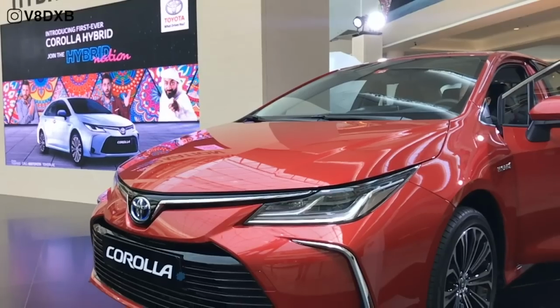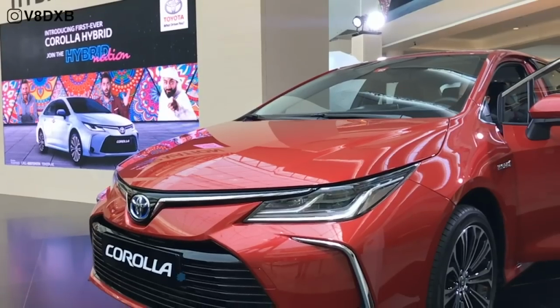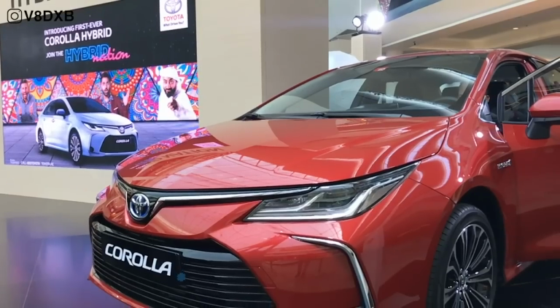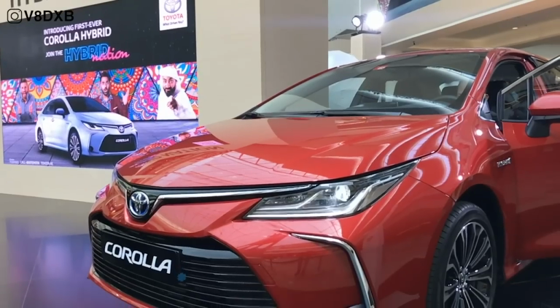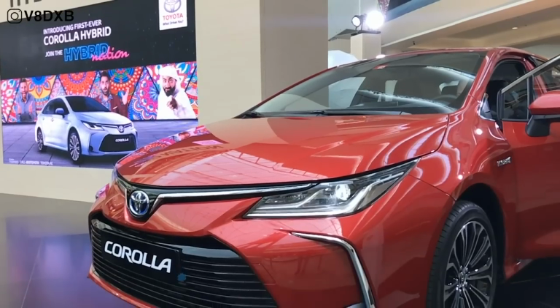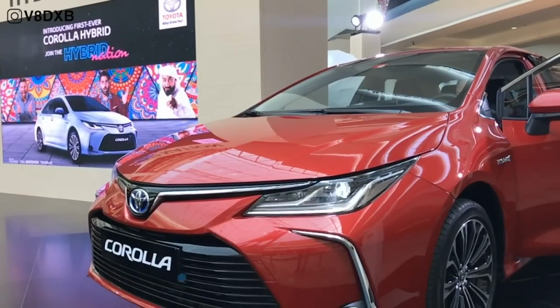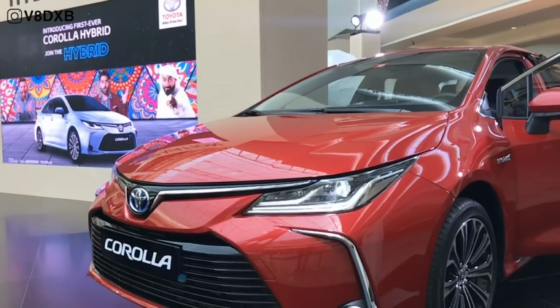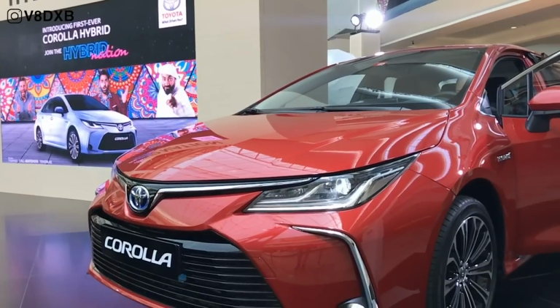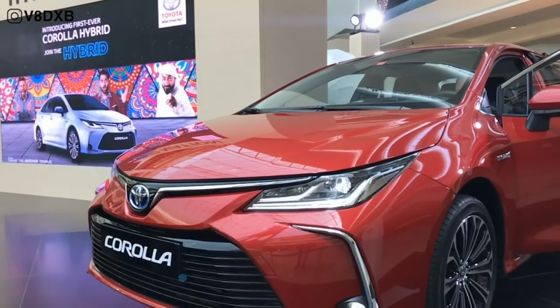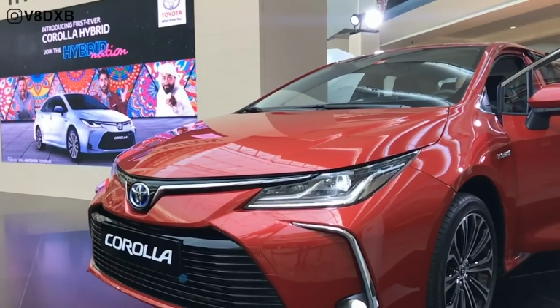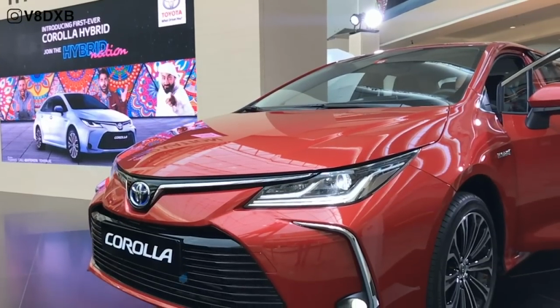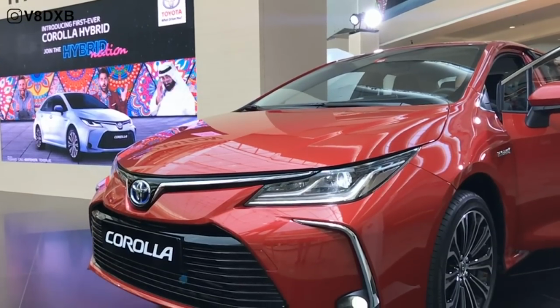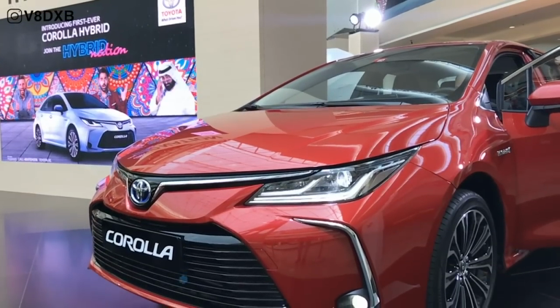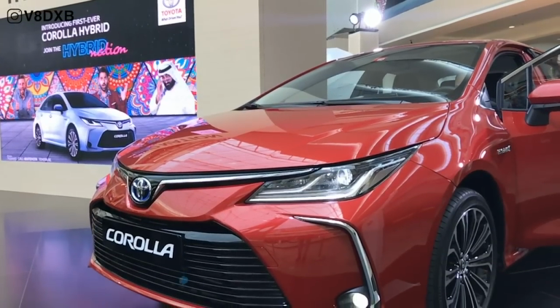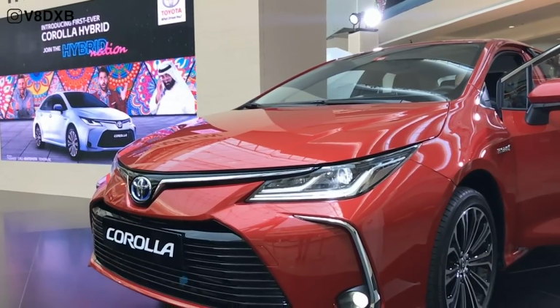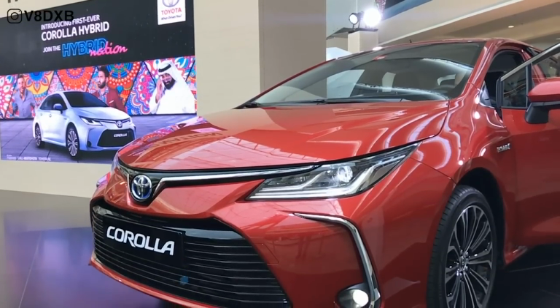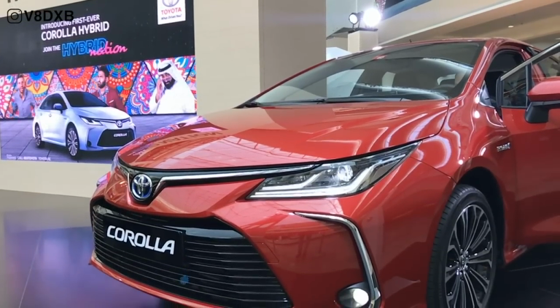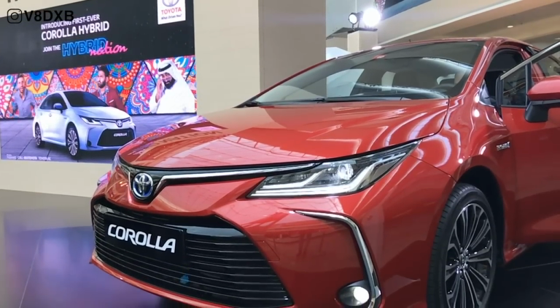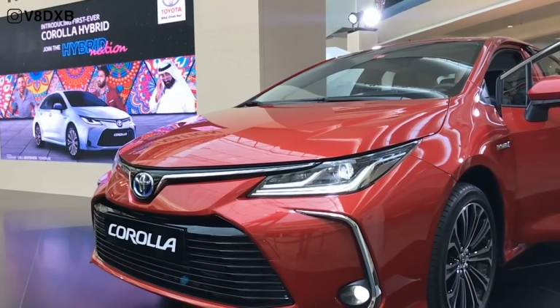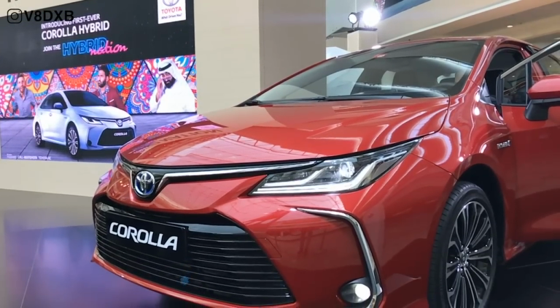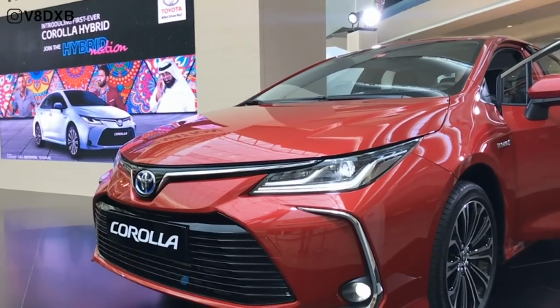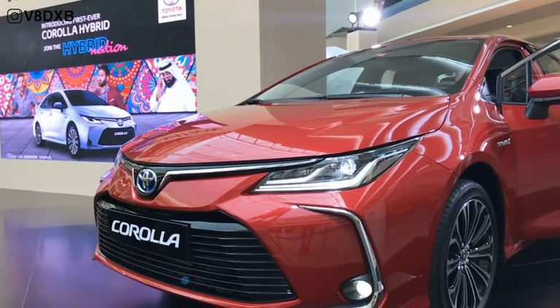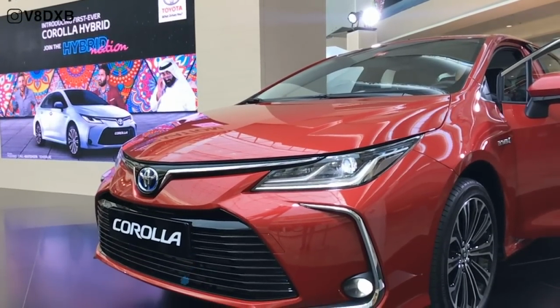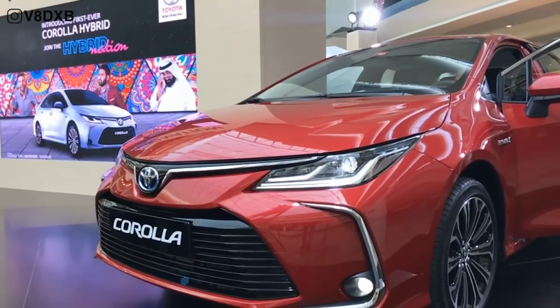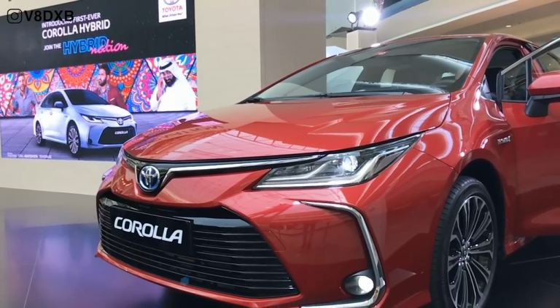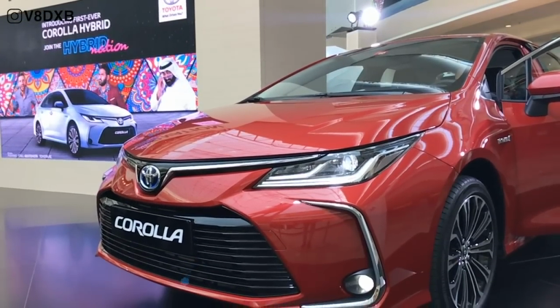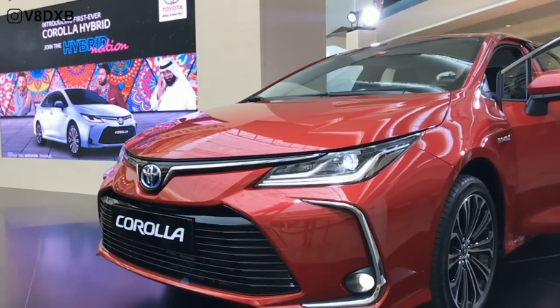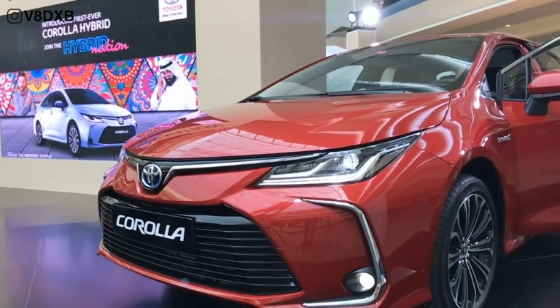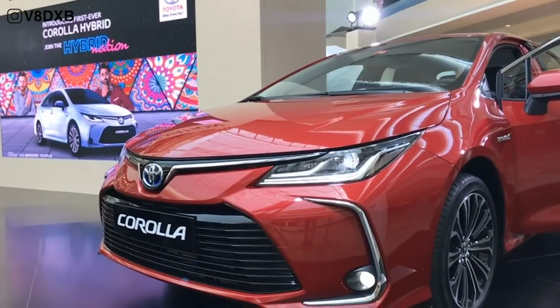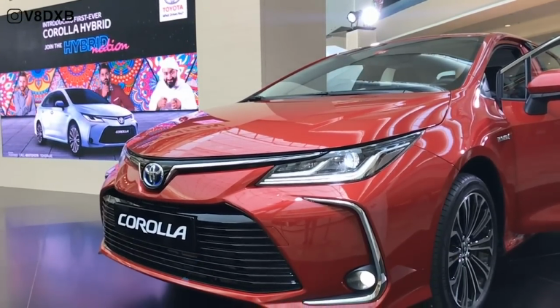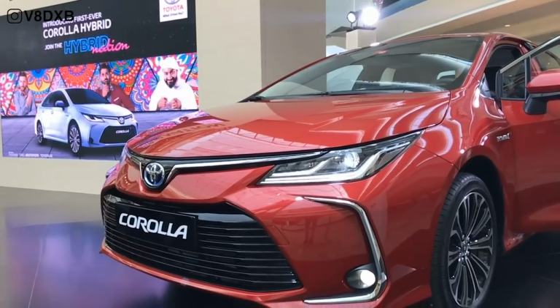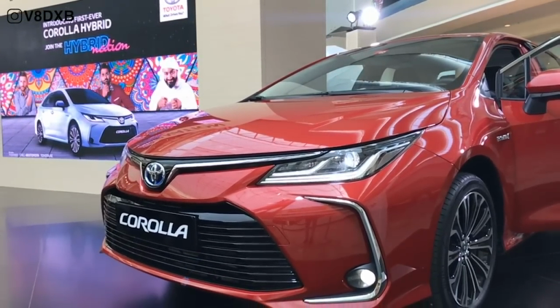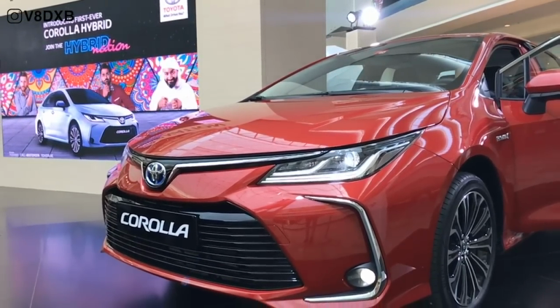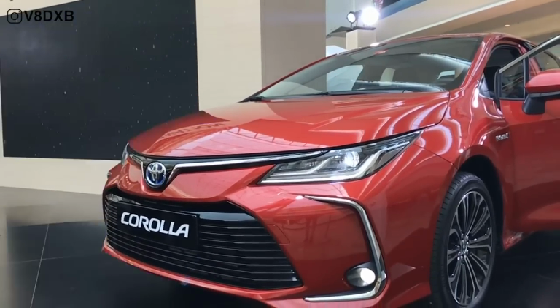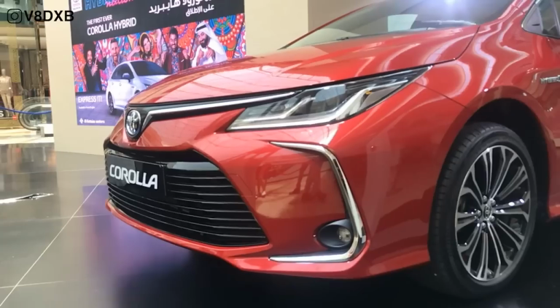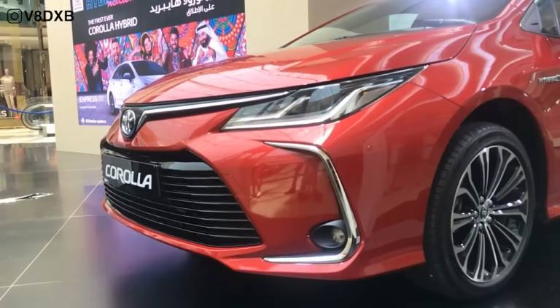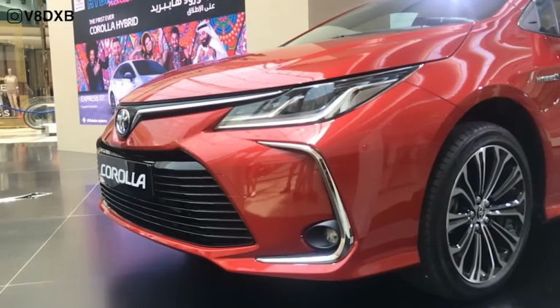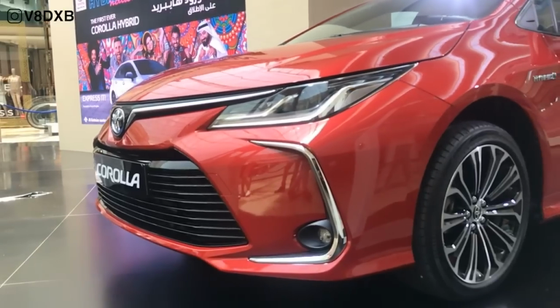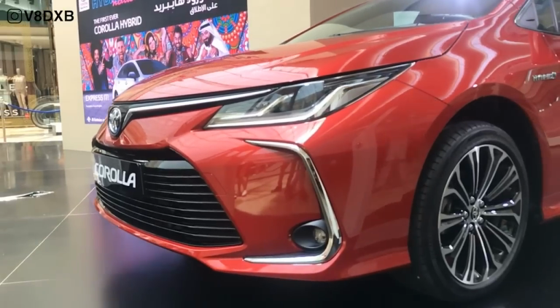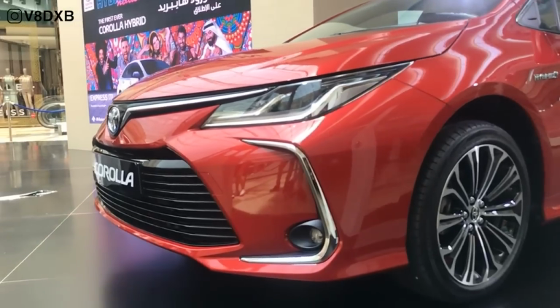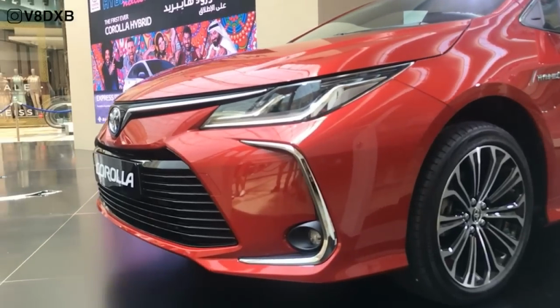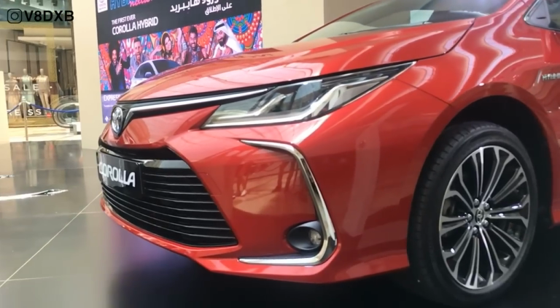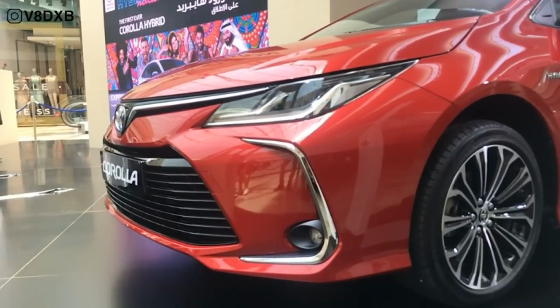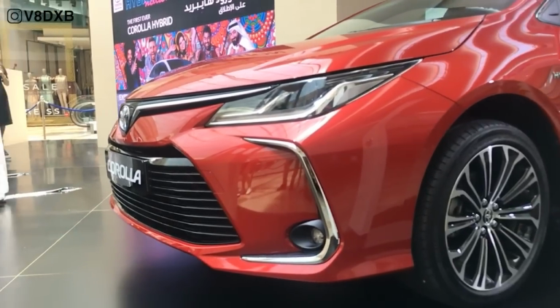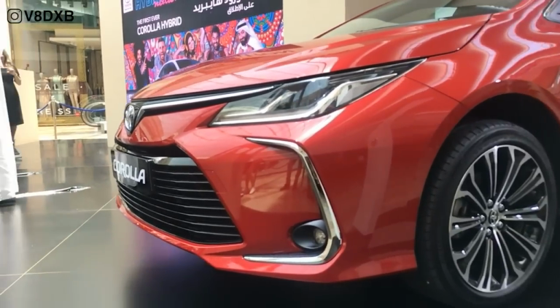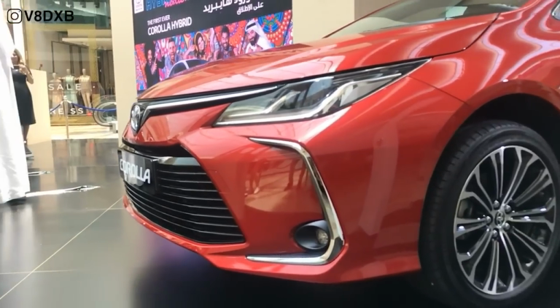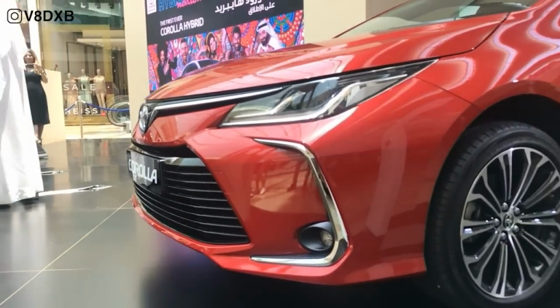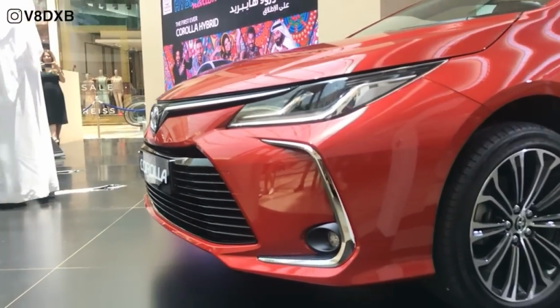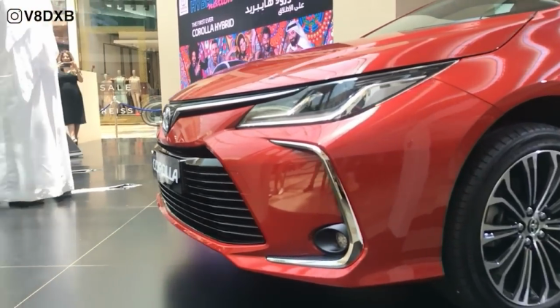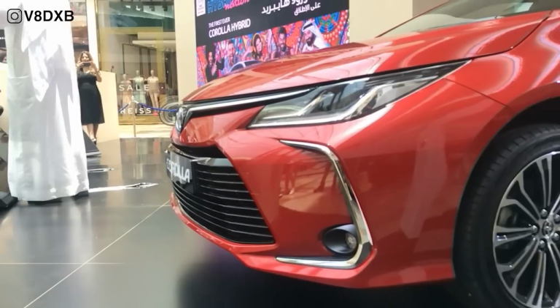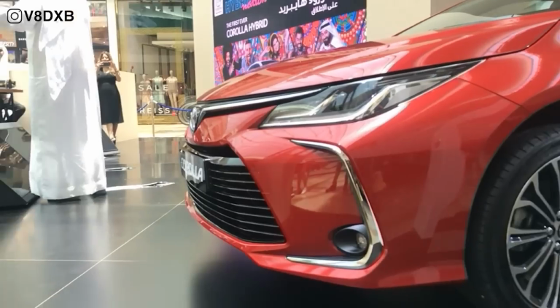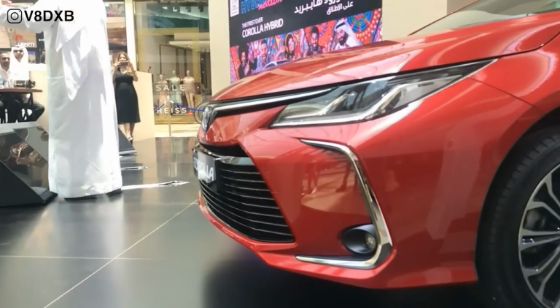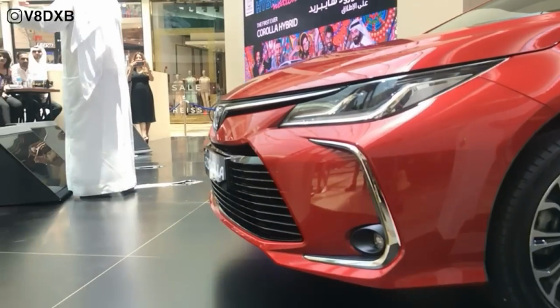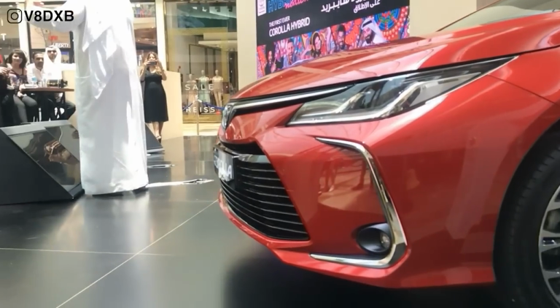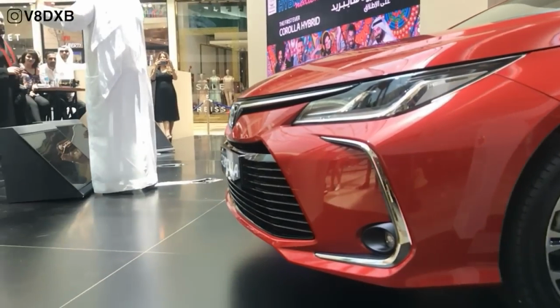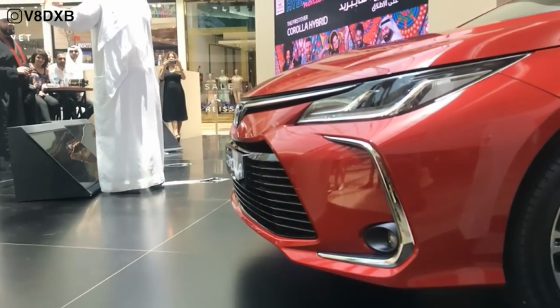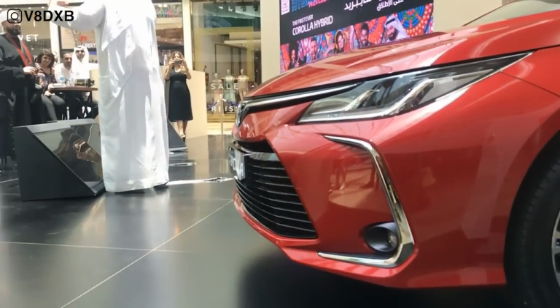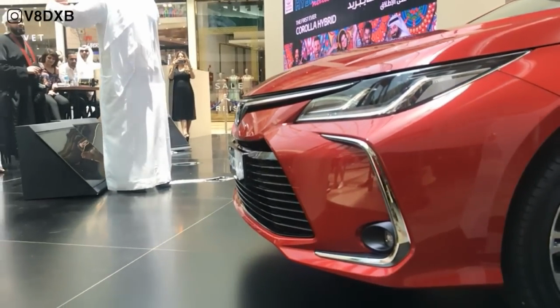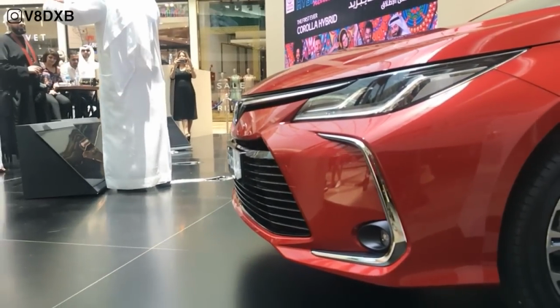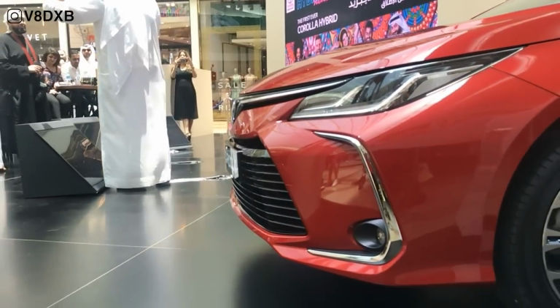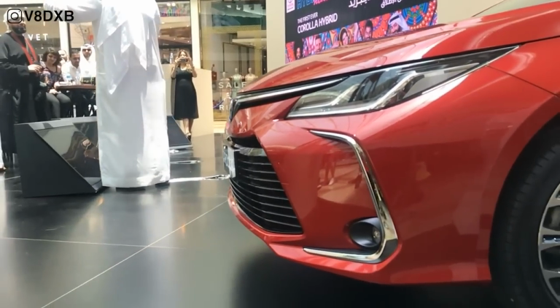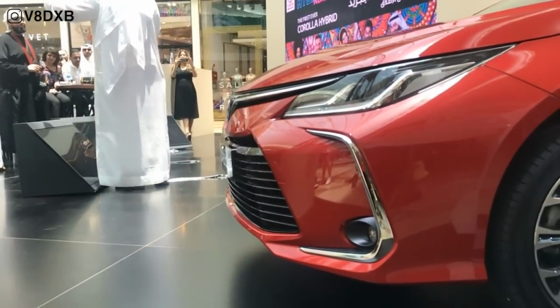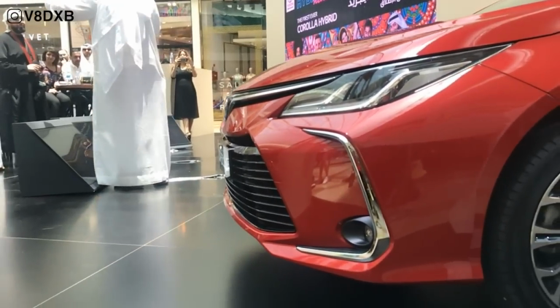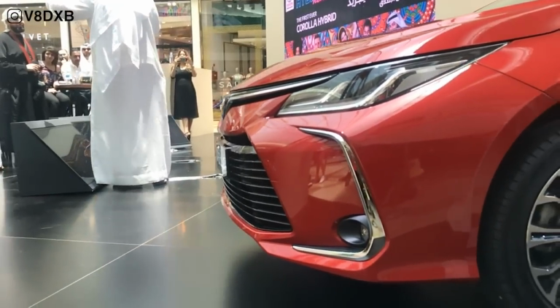Welcome to V8 DXP. Today we are at the launch event and first look of the 2020 Toyota Corolla in Dubai.